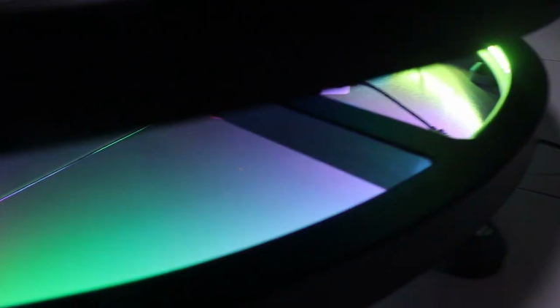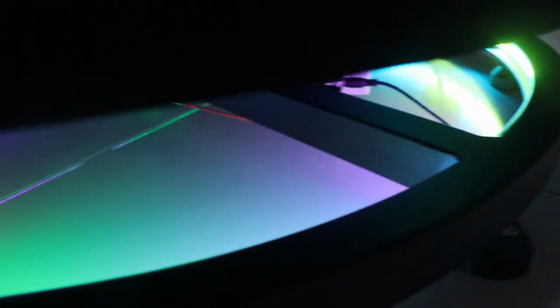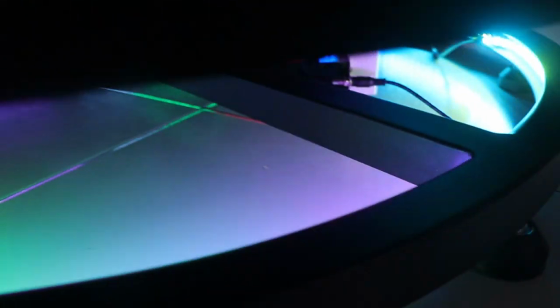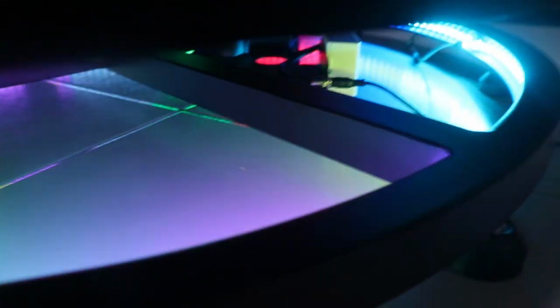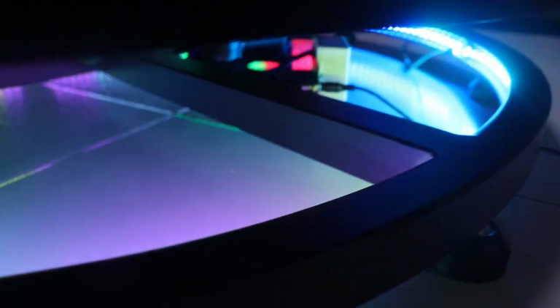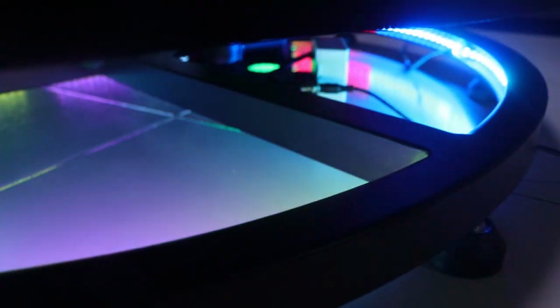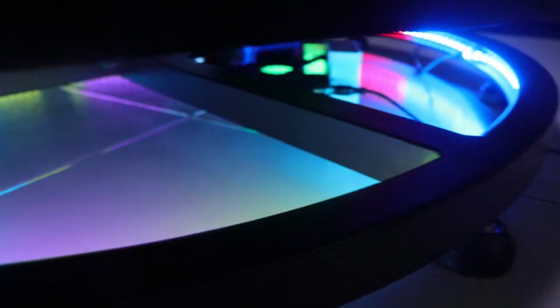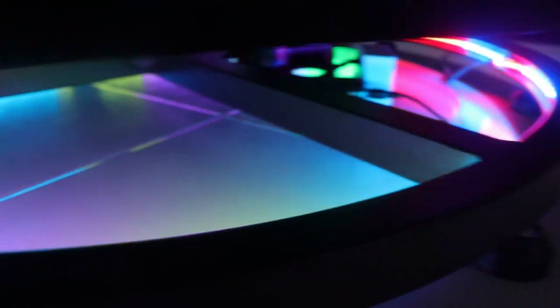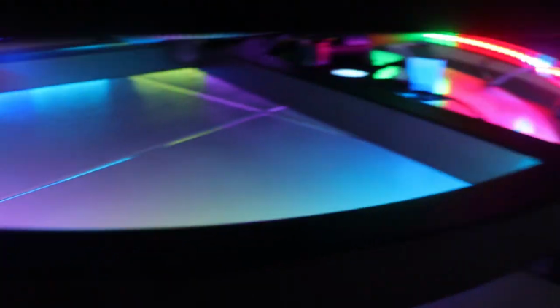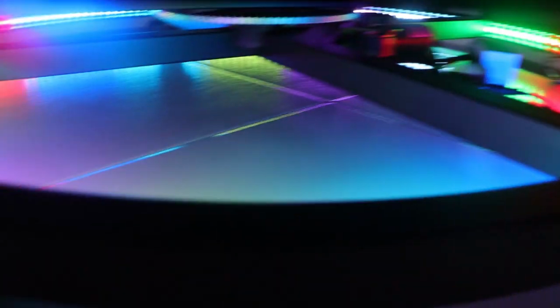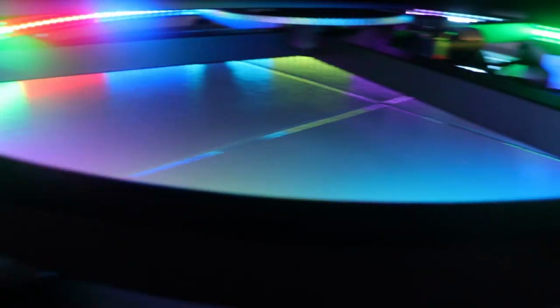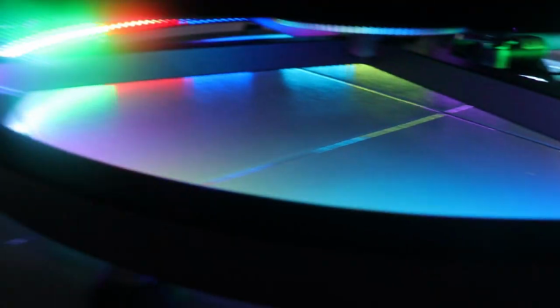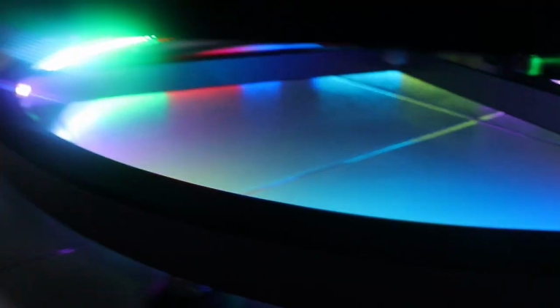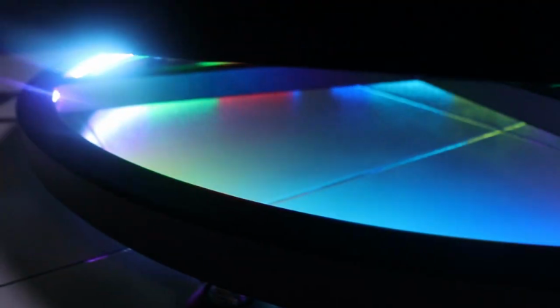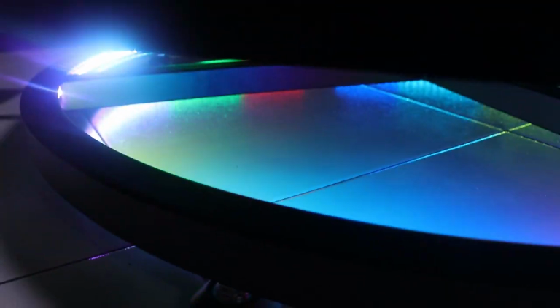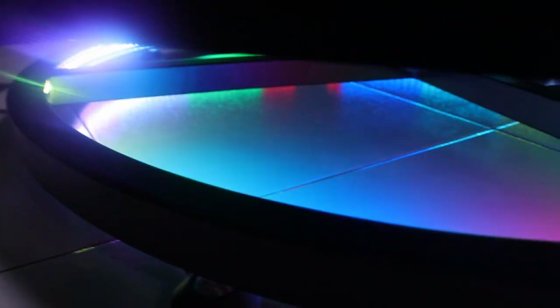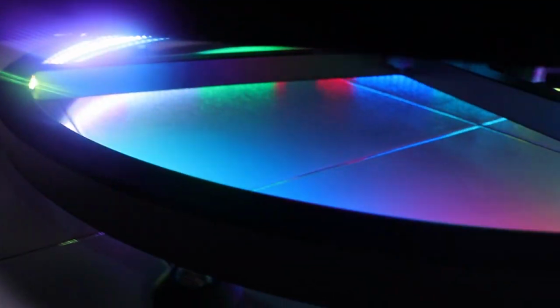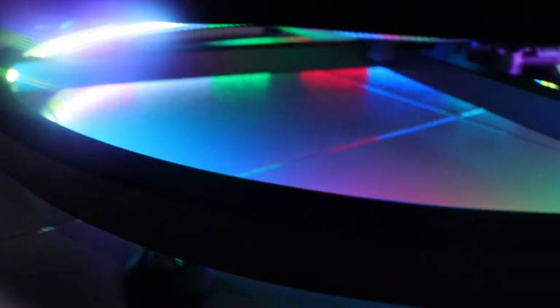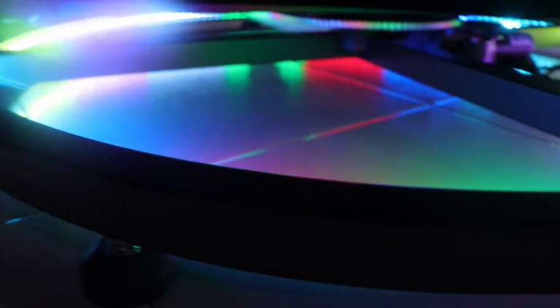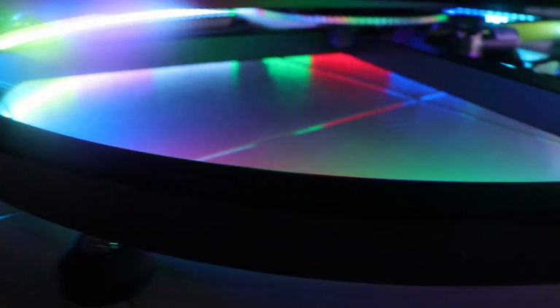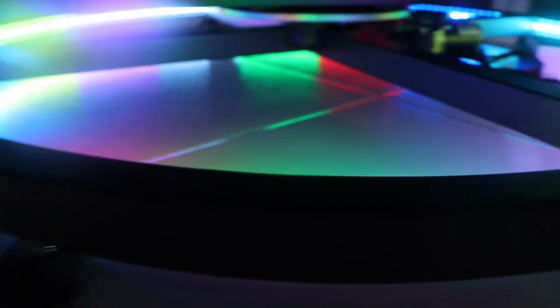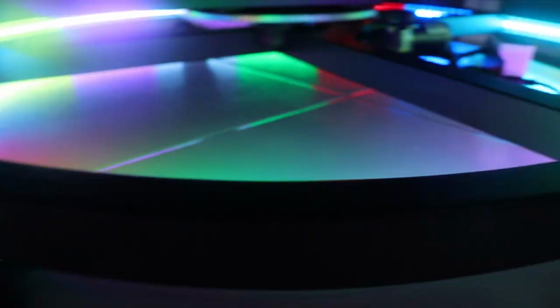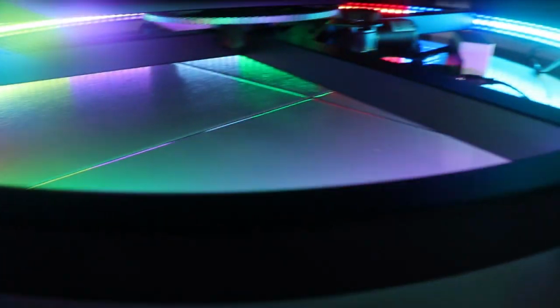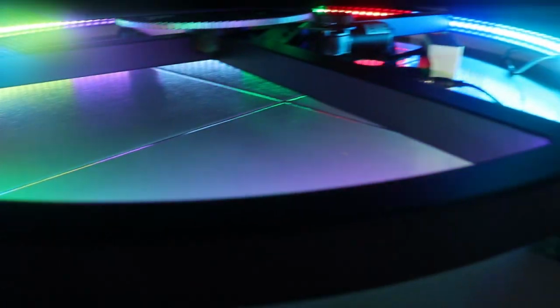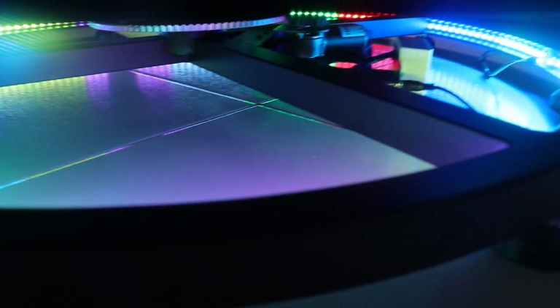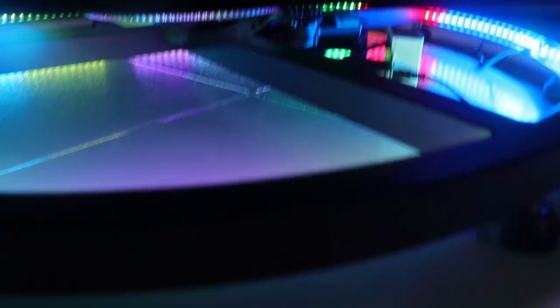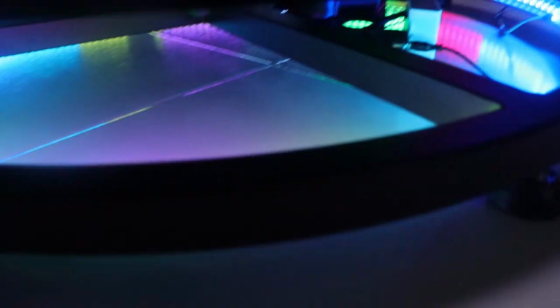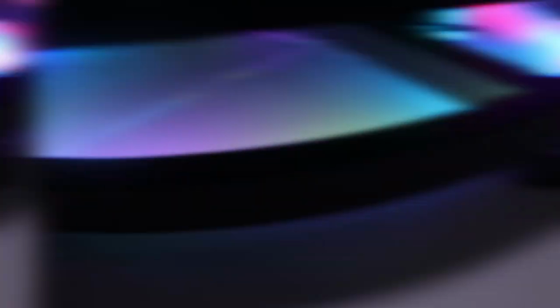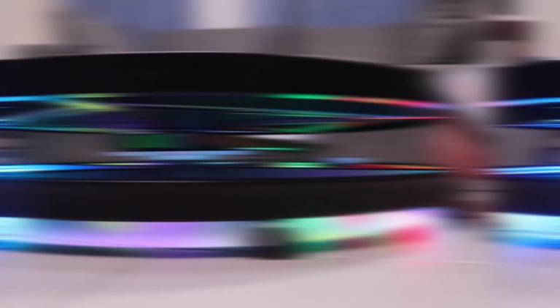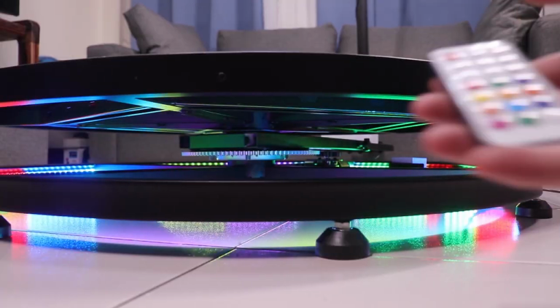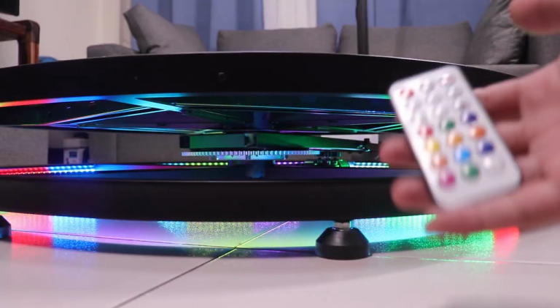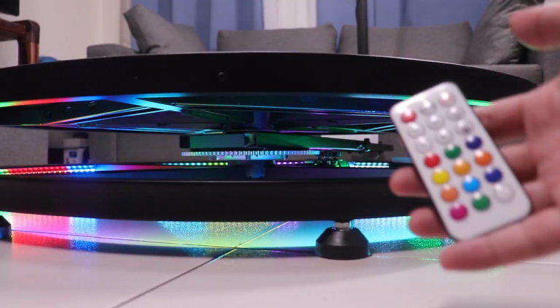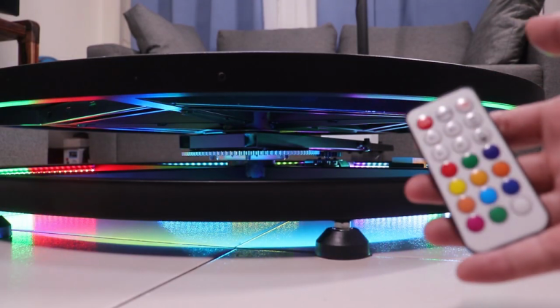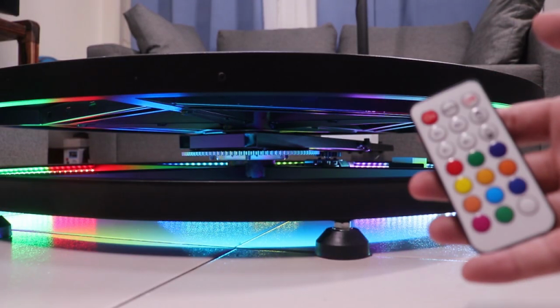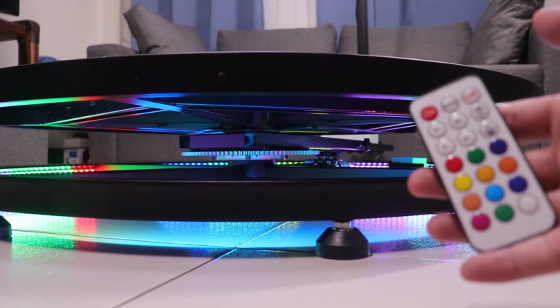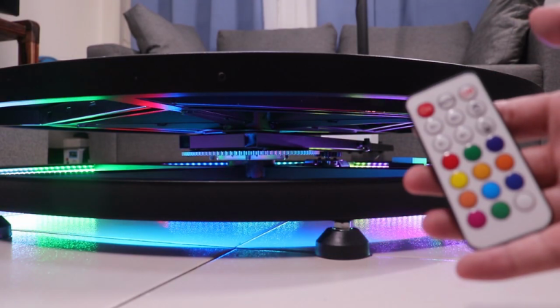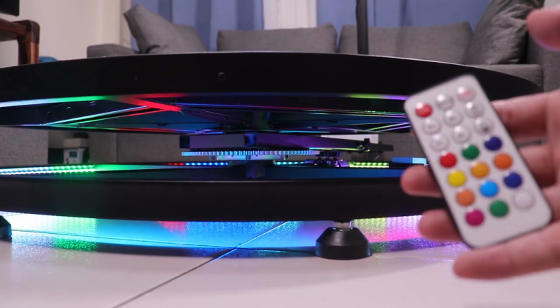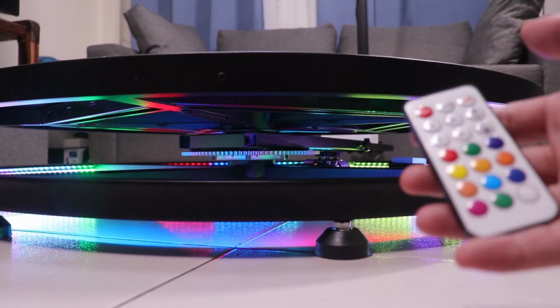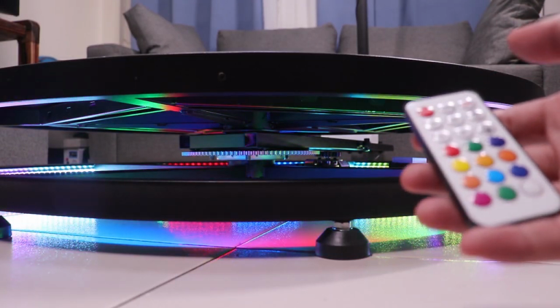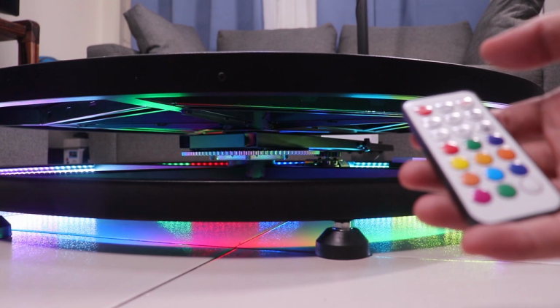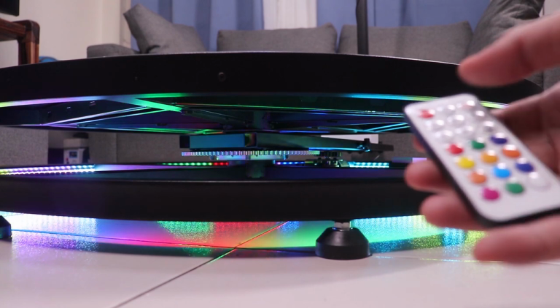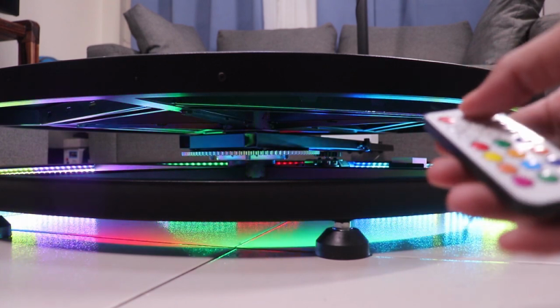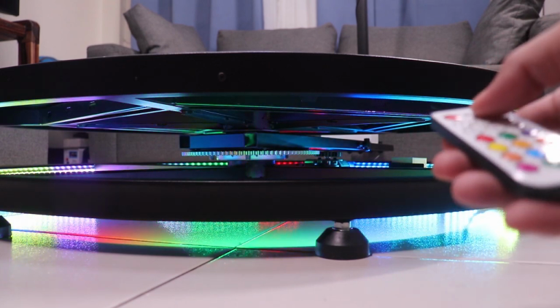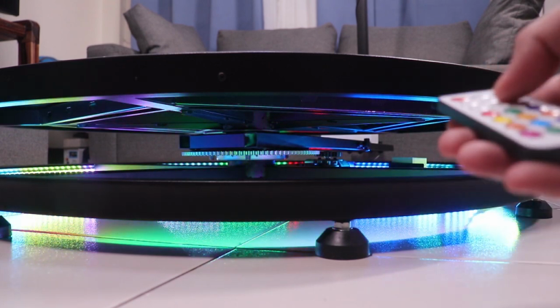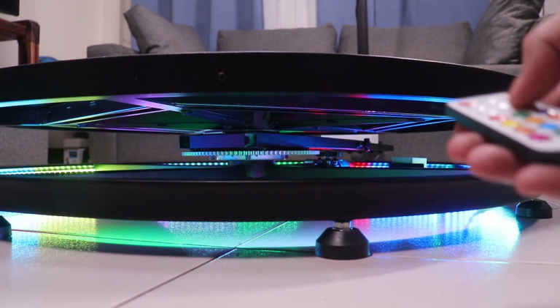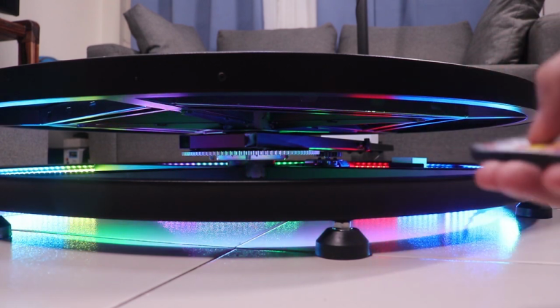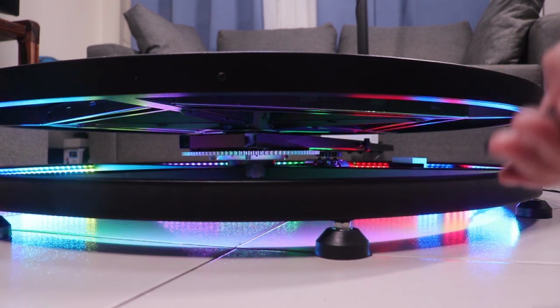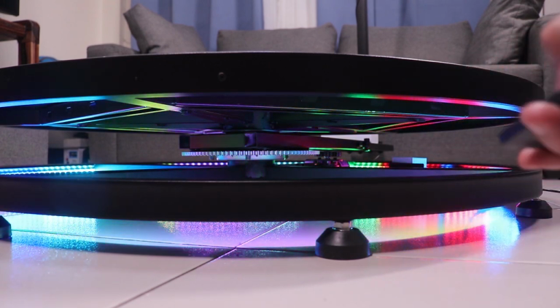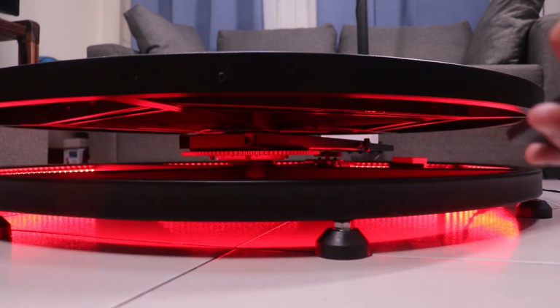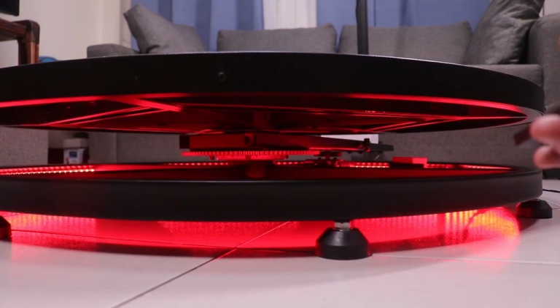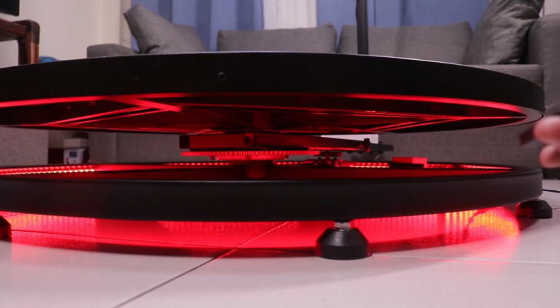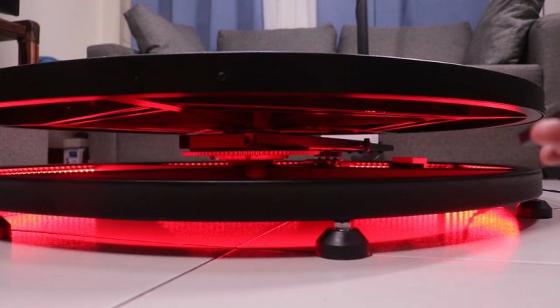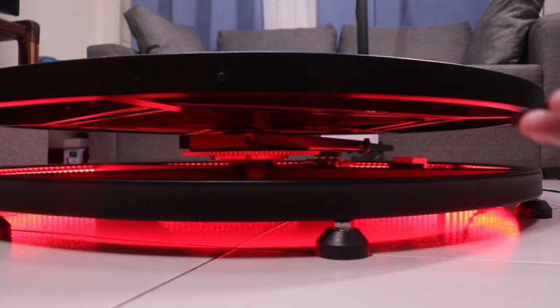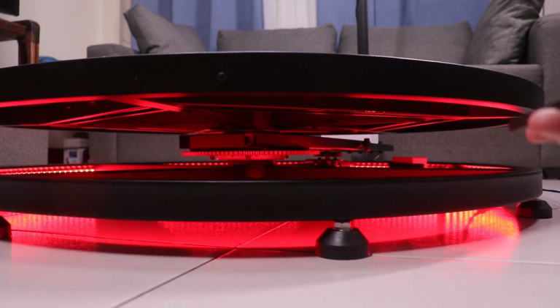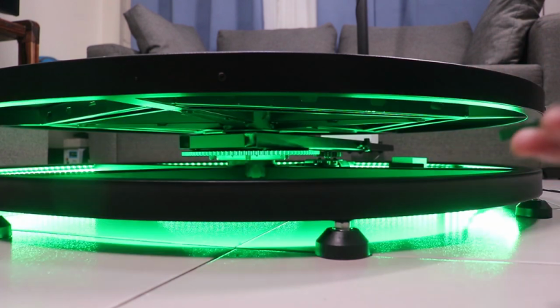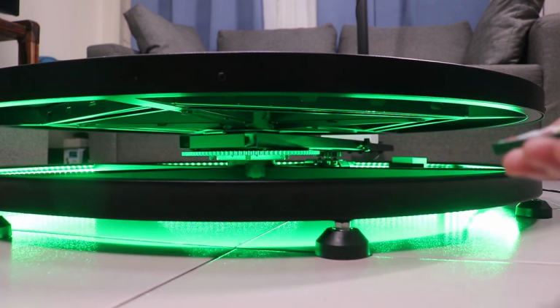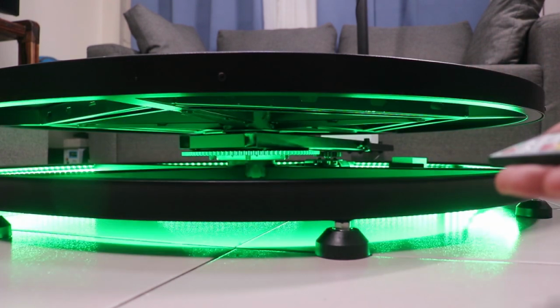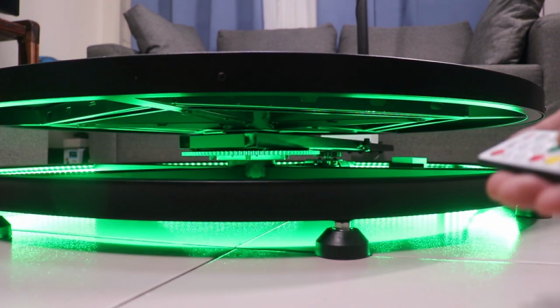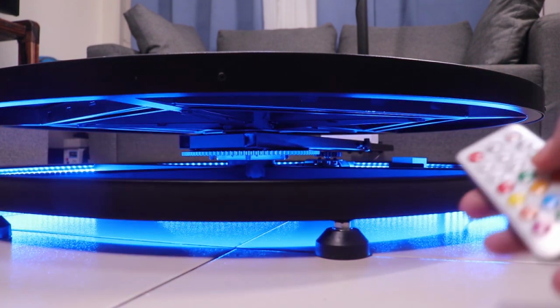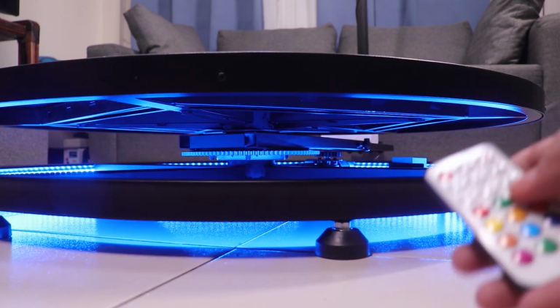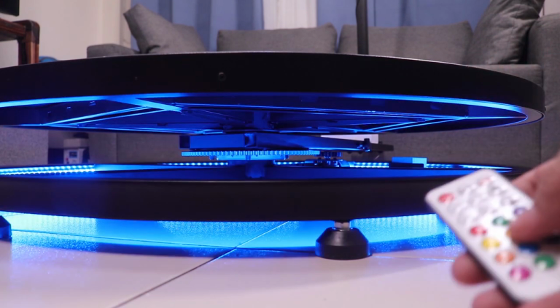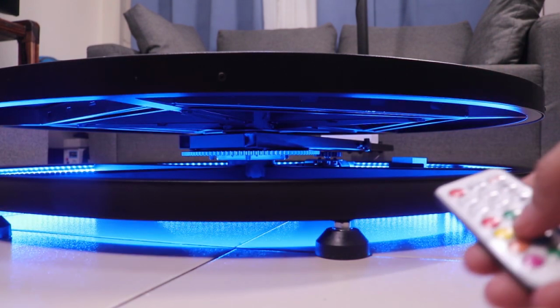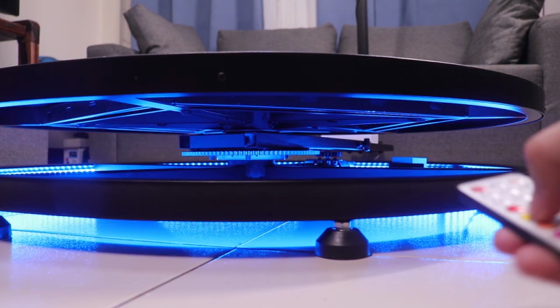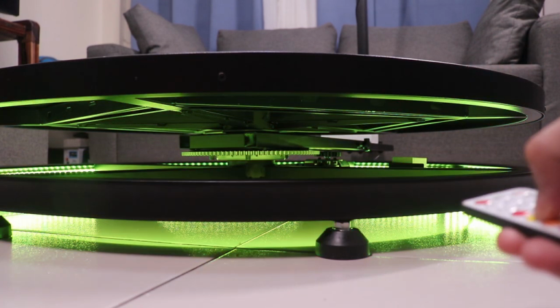You can also customize the LED lights with the remote control — you can choose between different colors and light transitions.